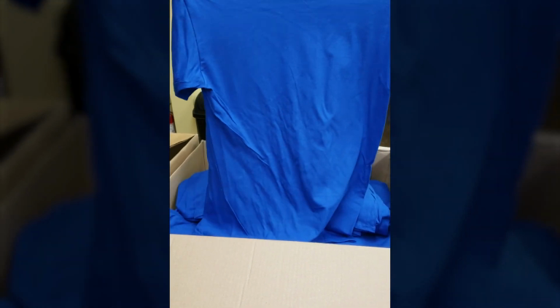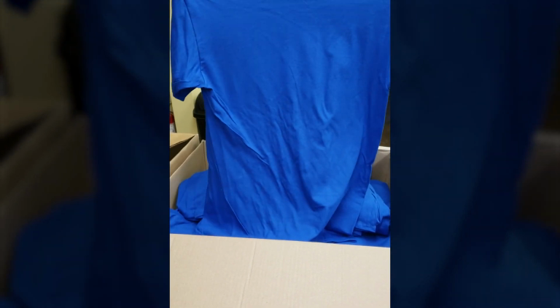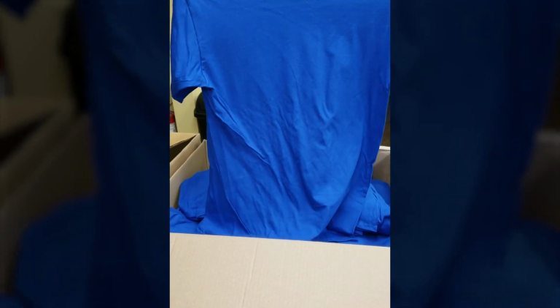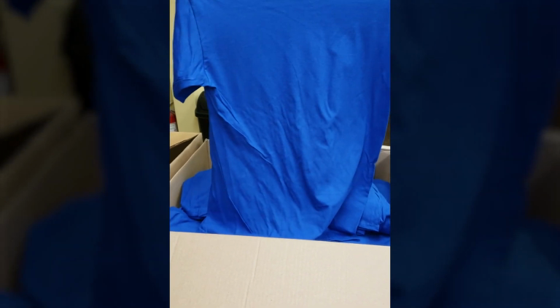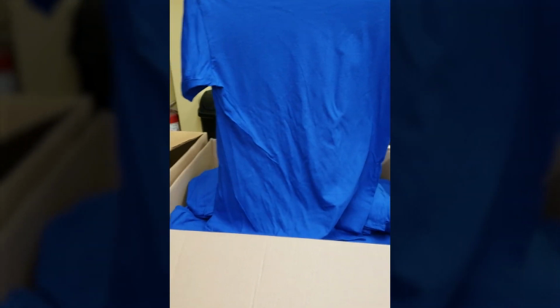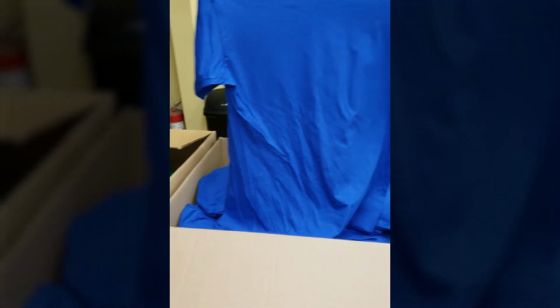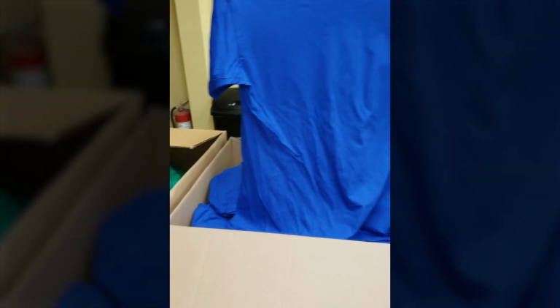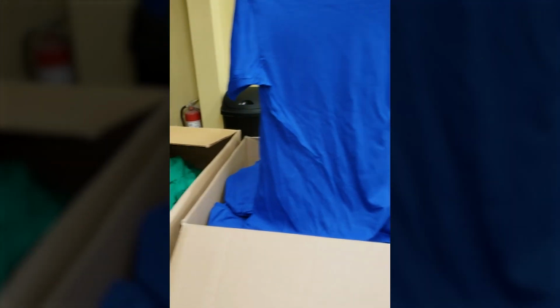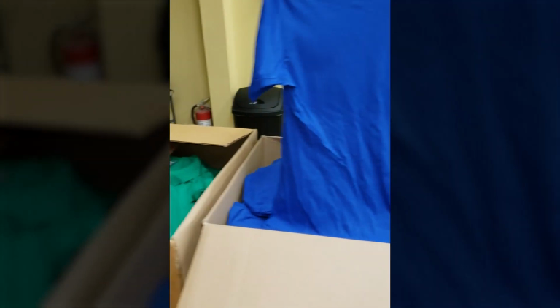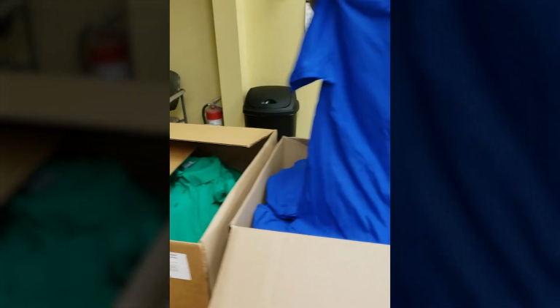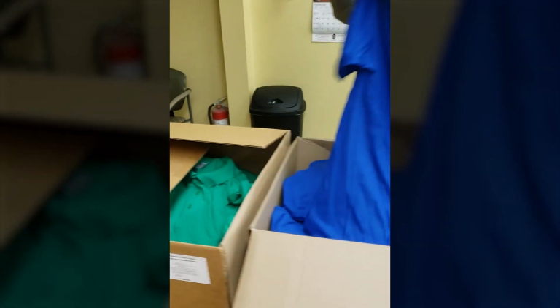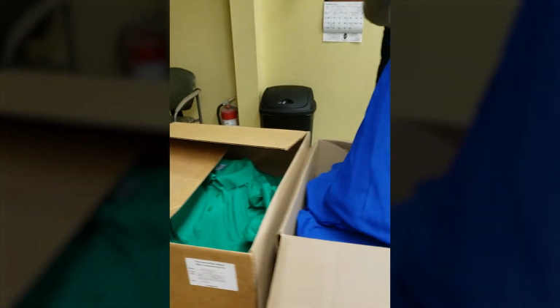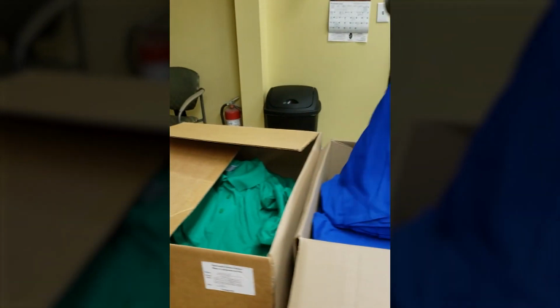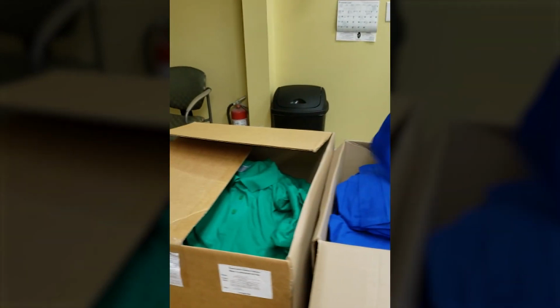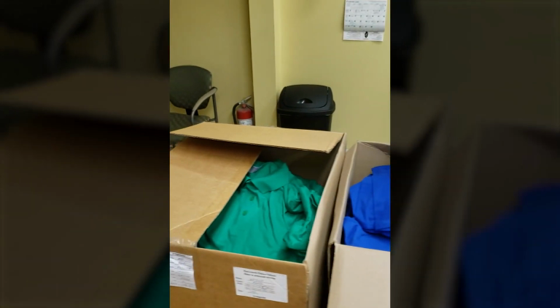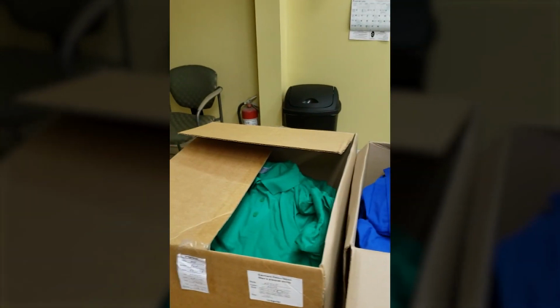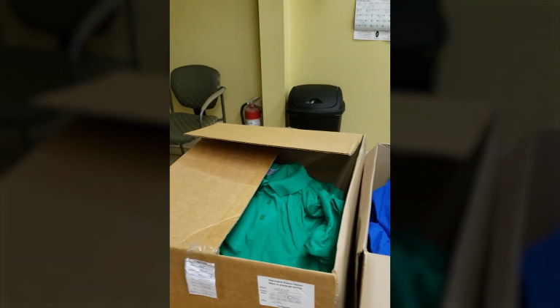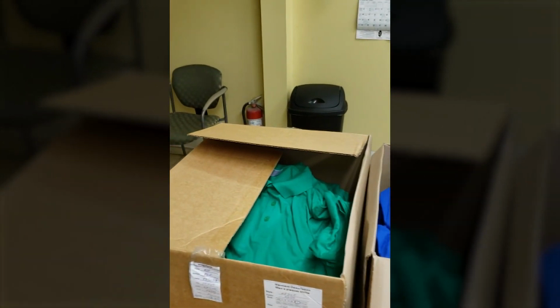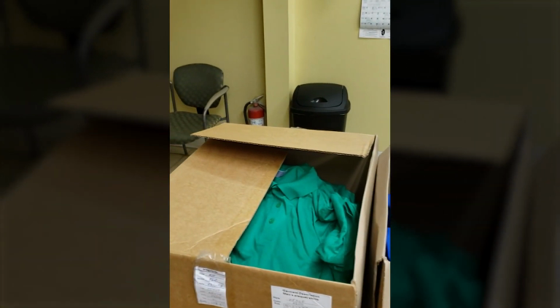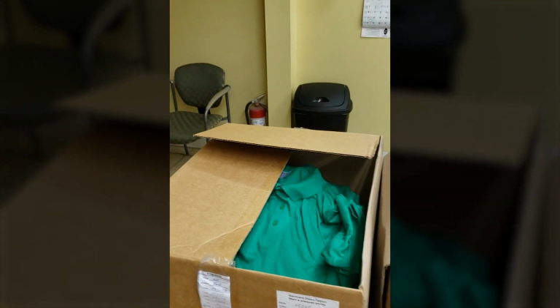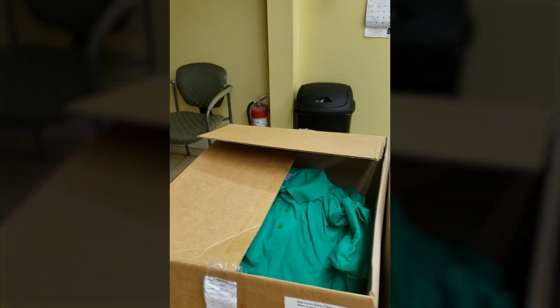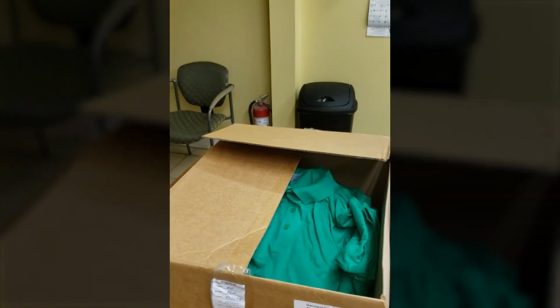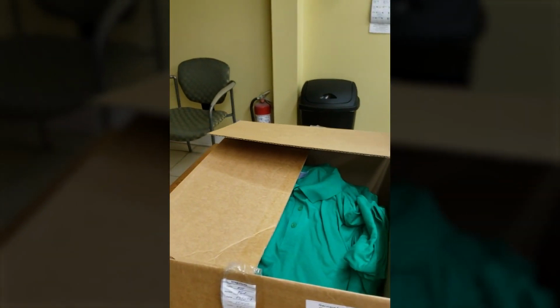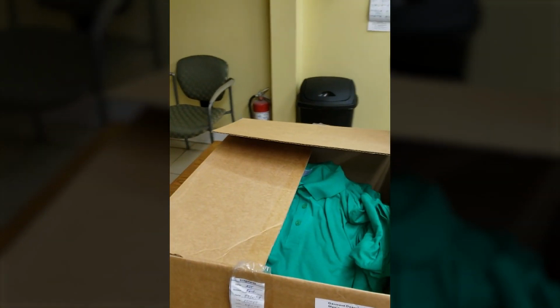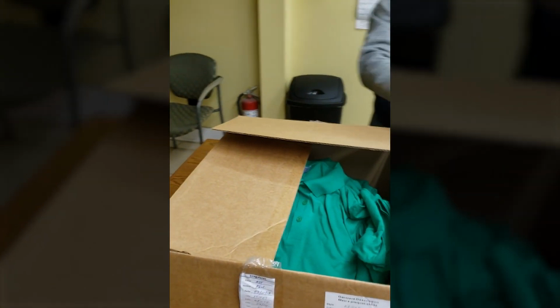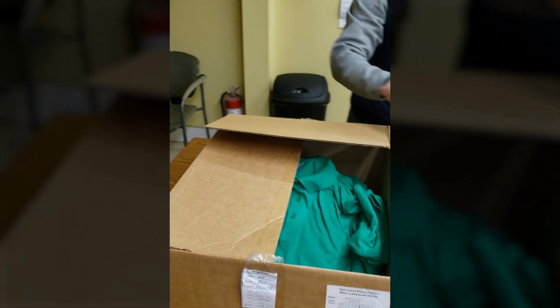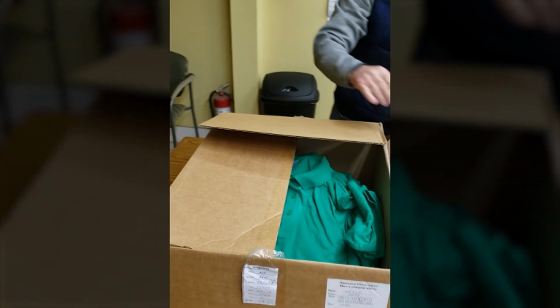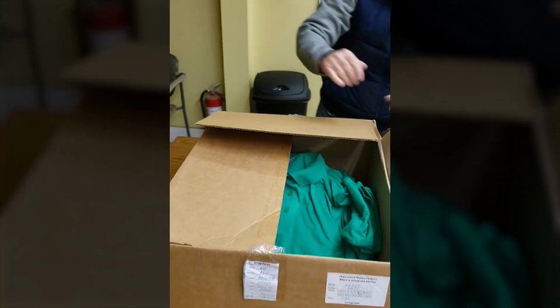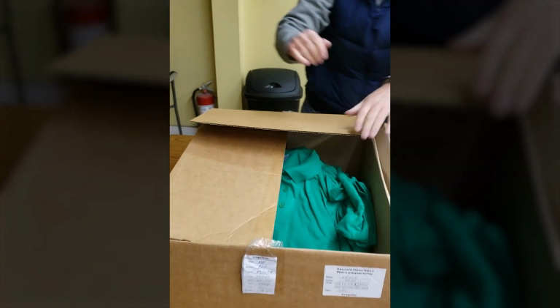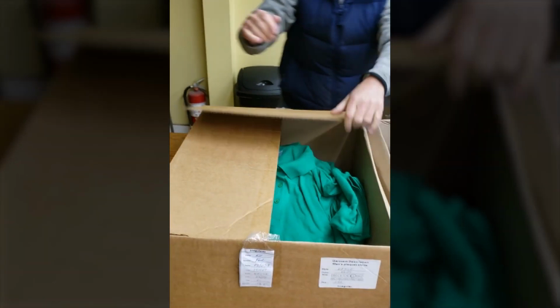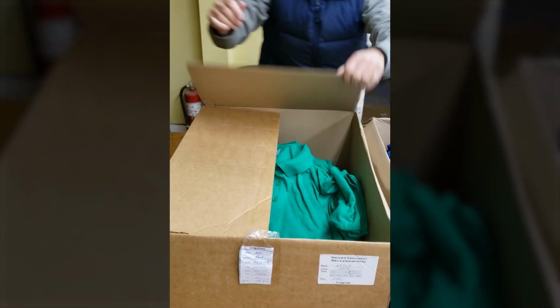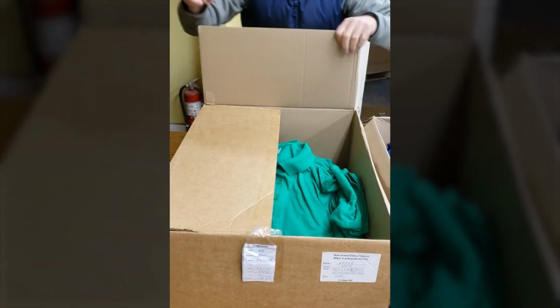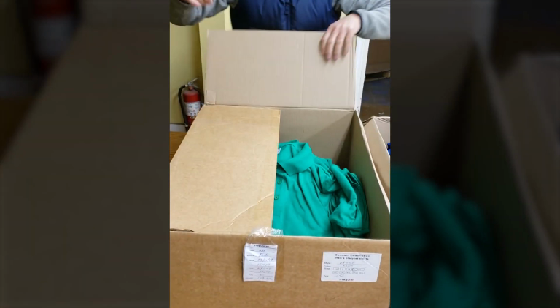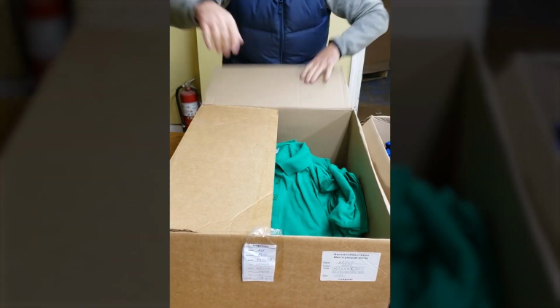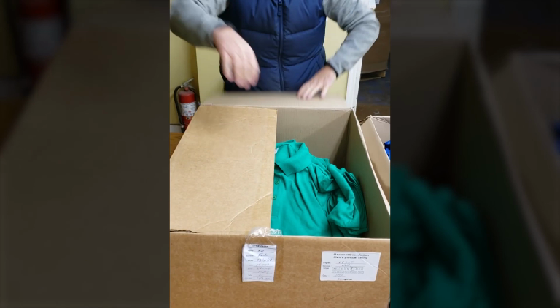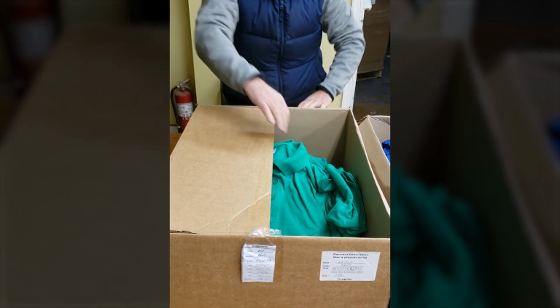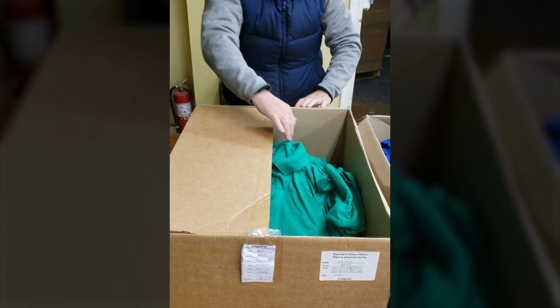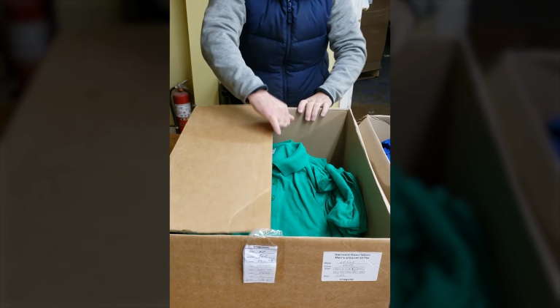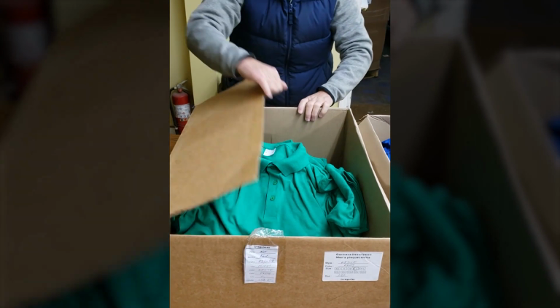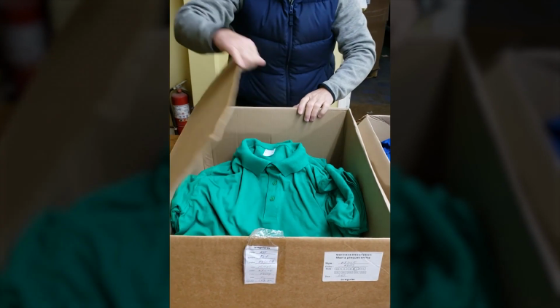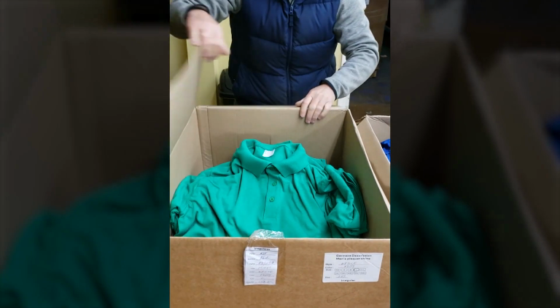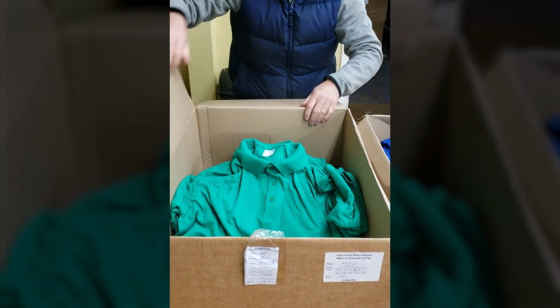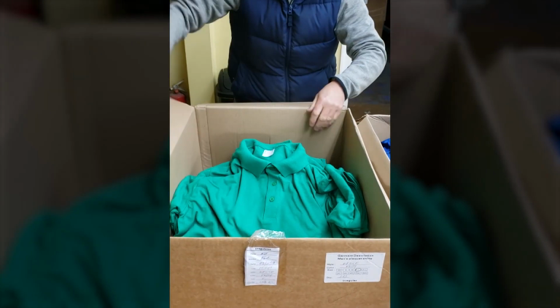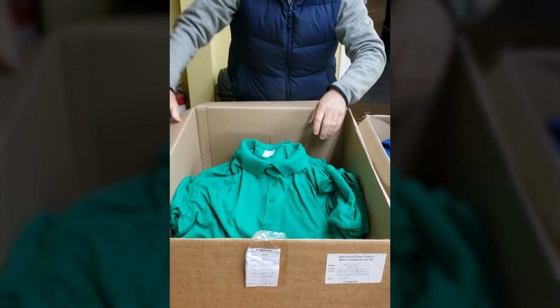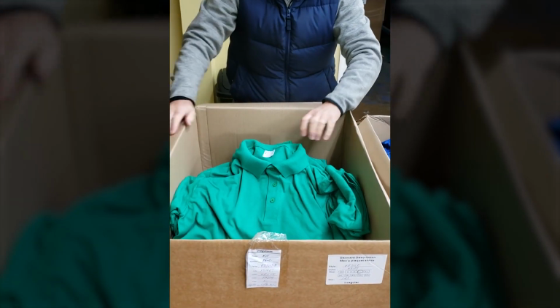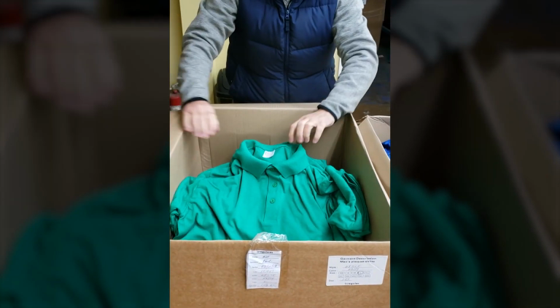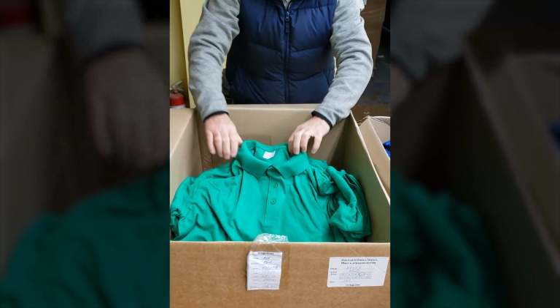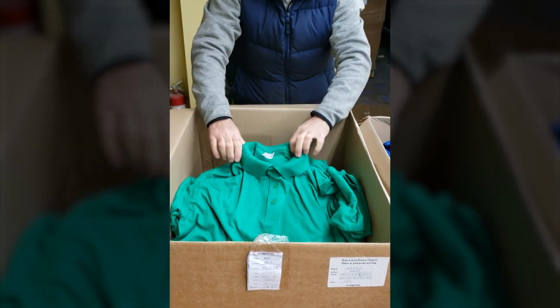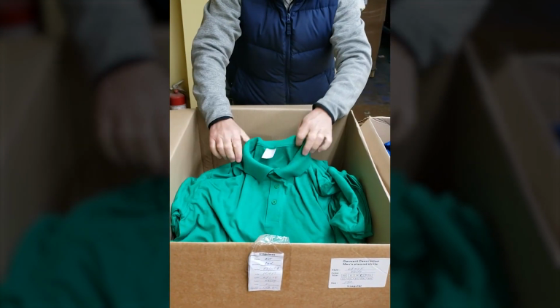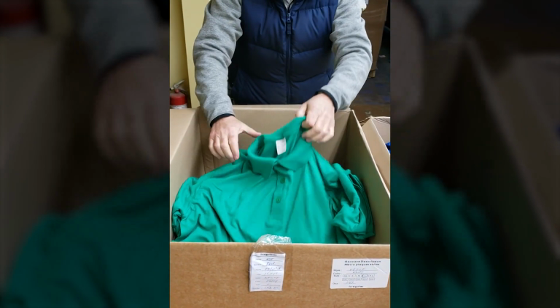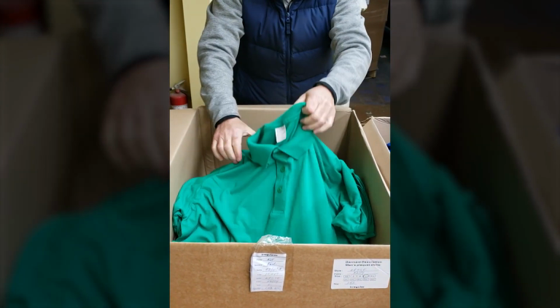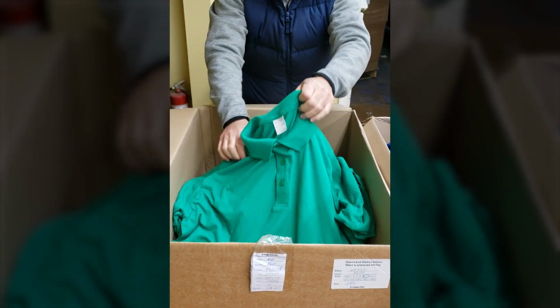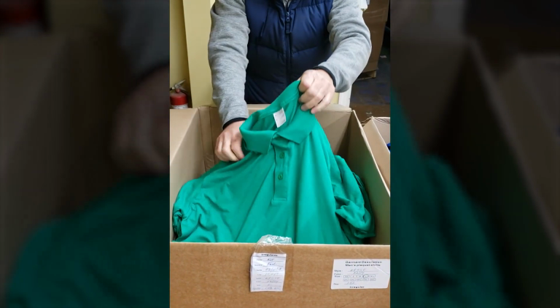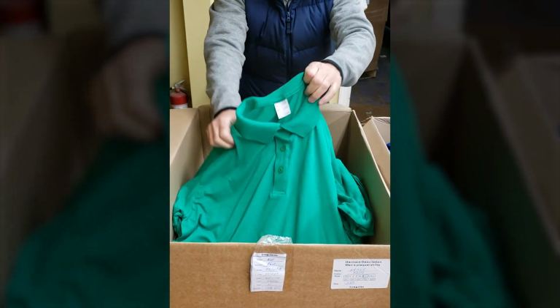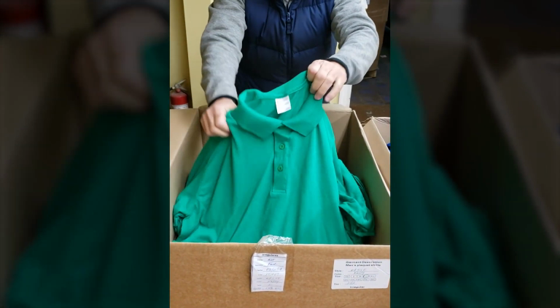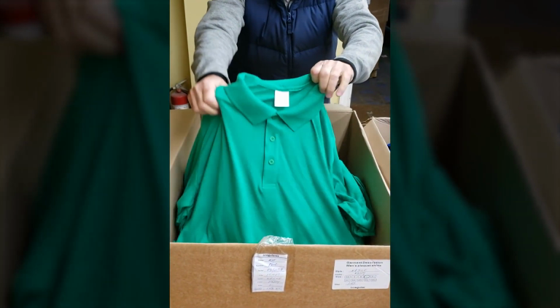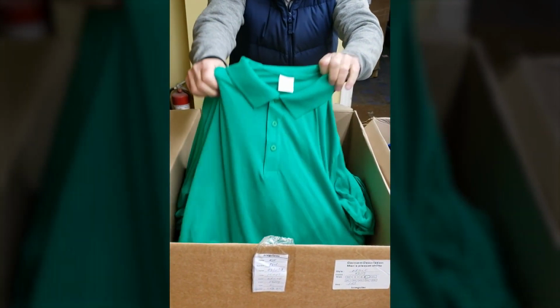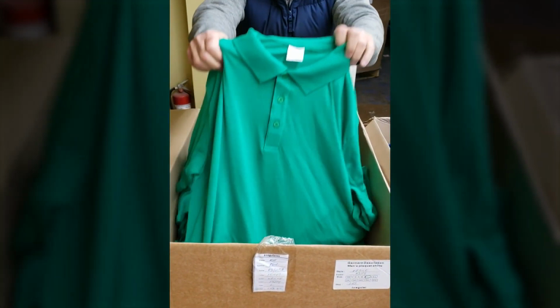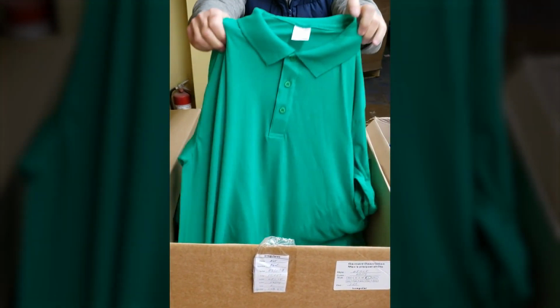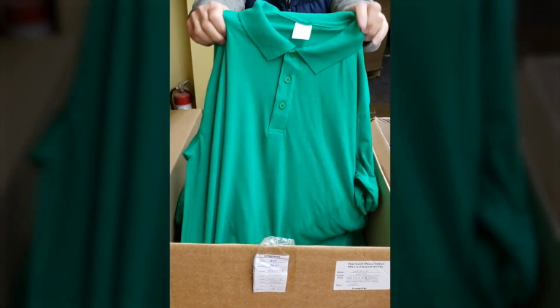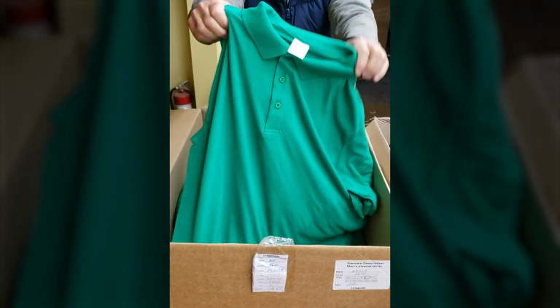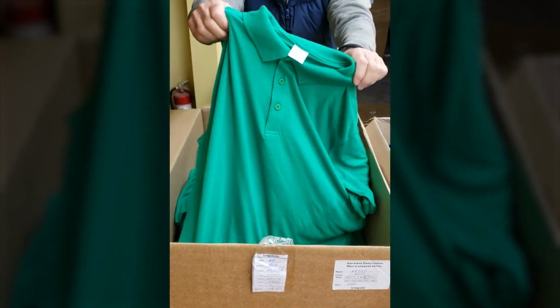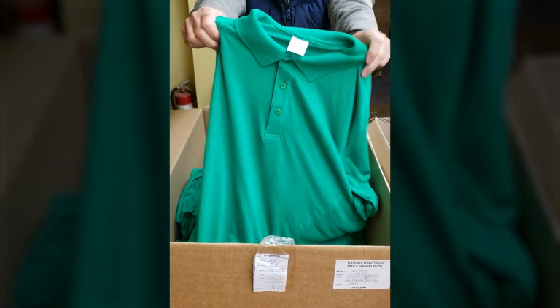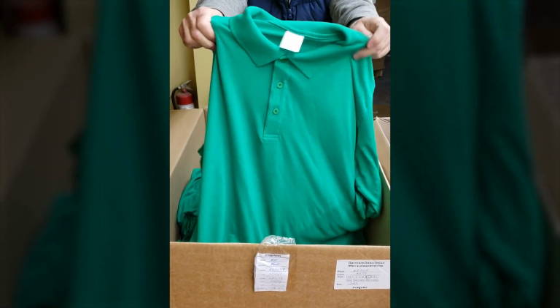Let's take a look at a really nice polo shirt for golf with a collar, as you can see.